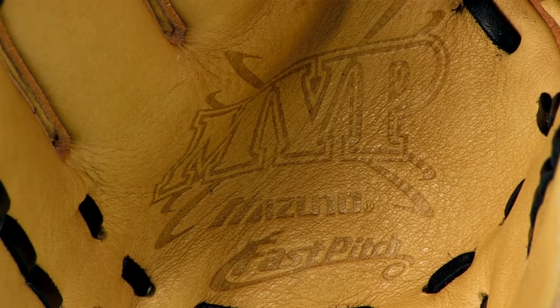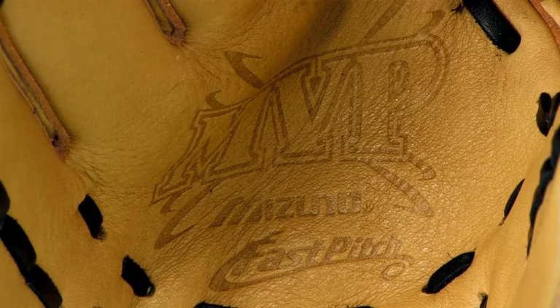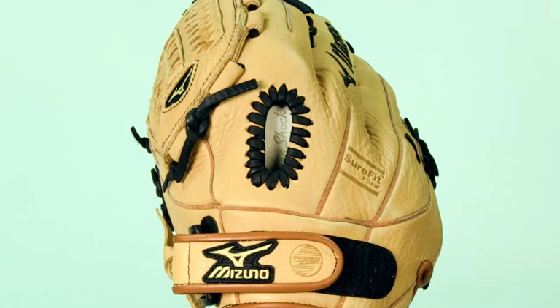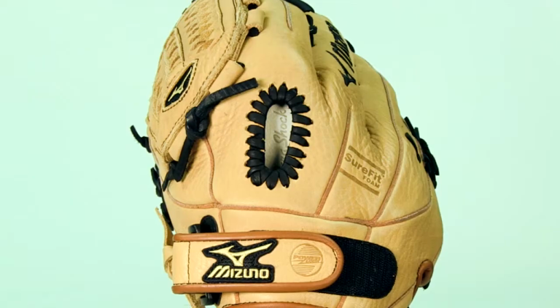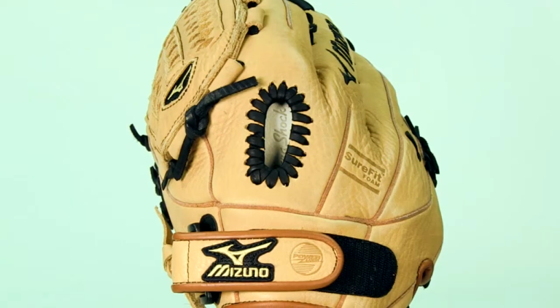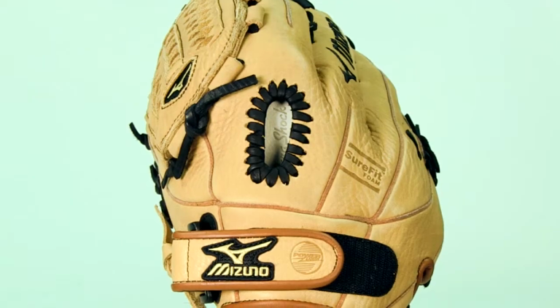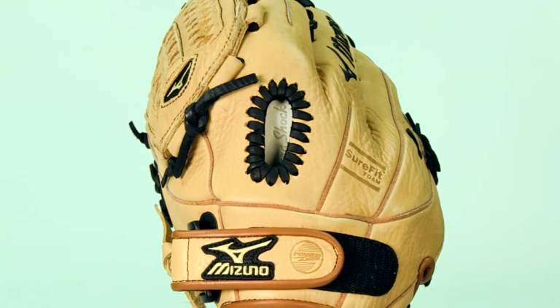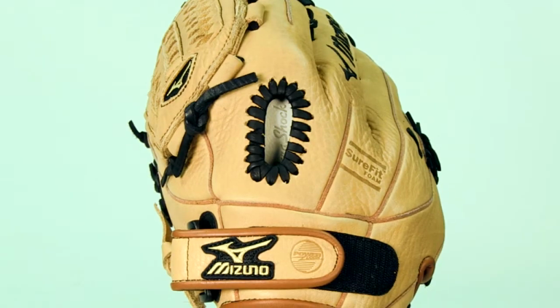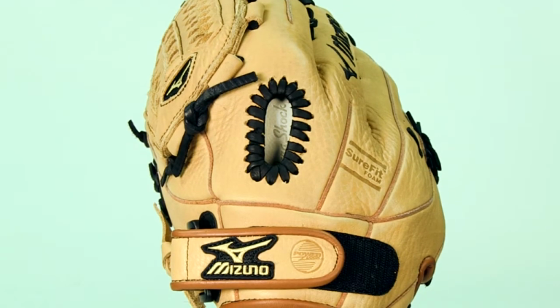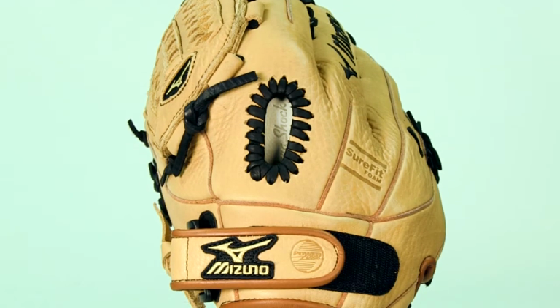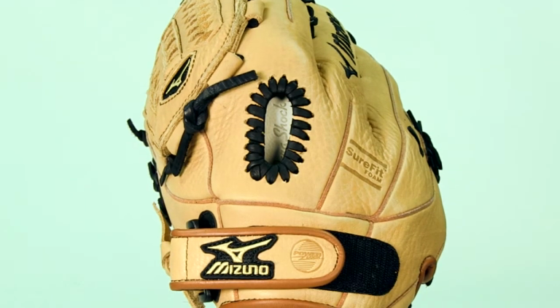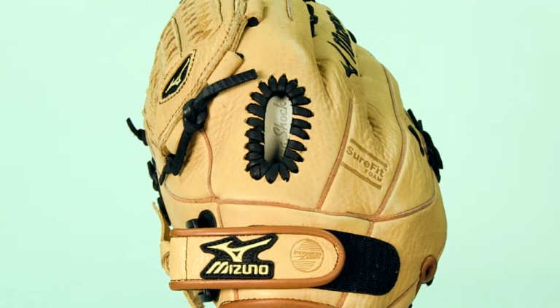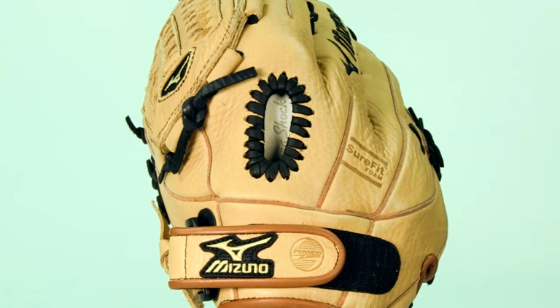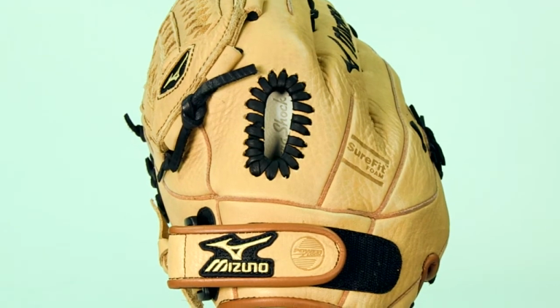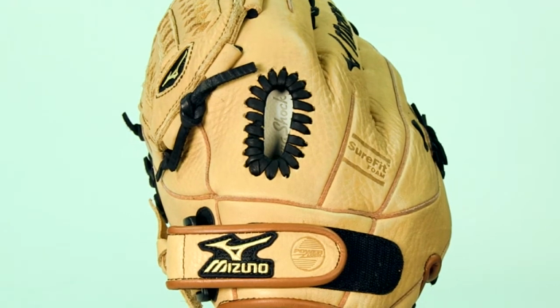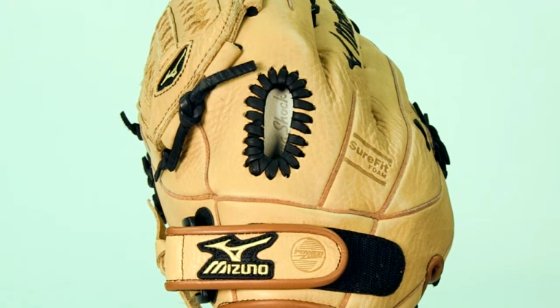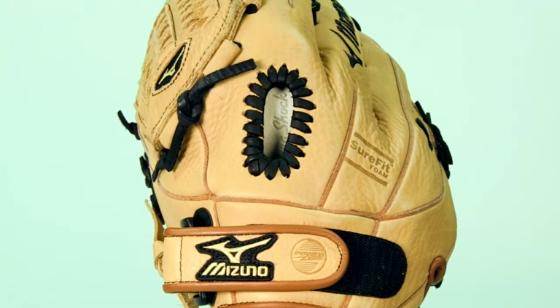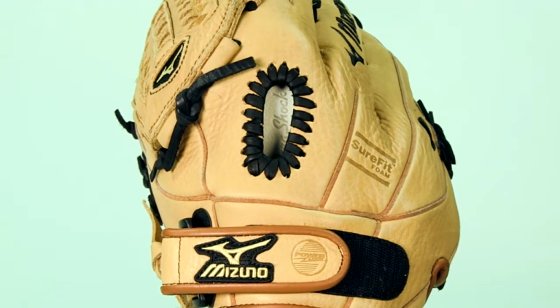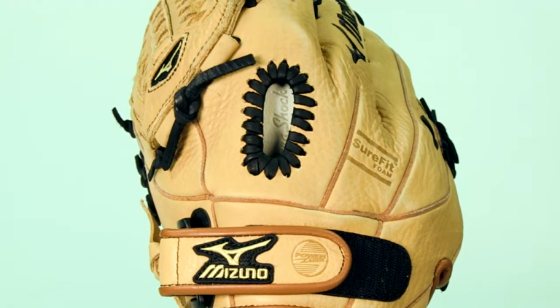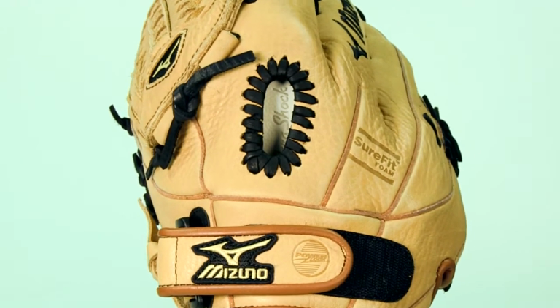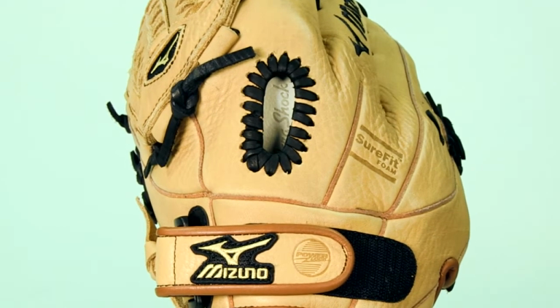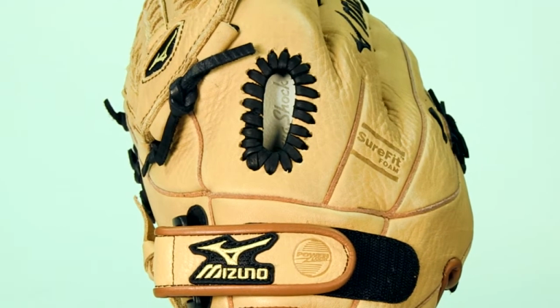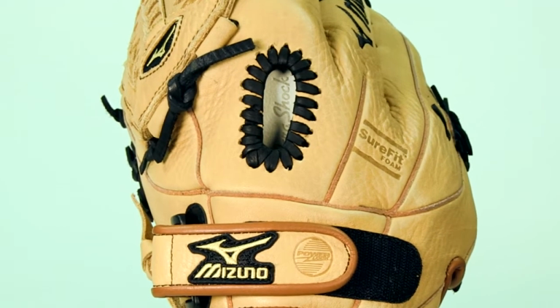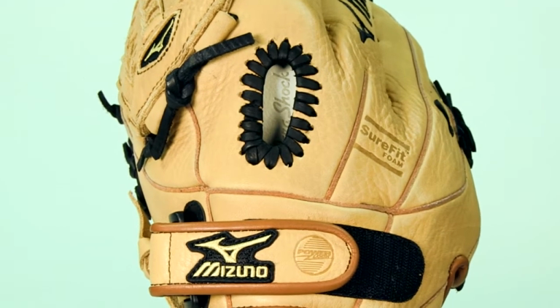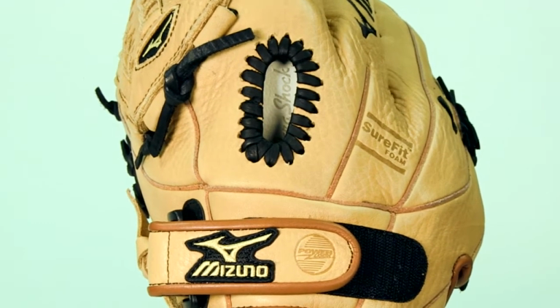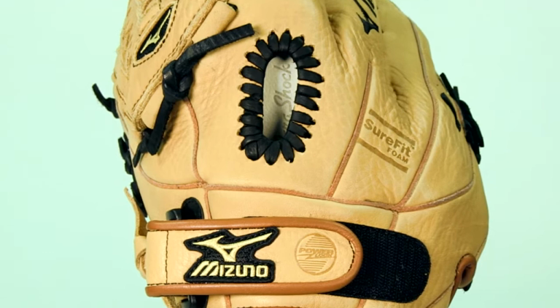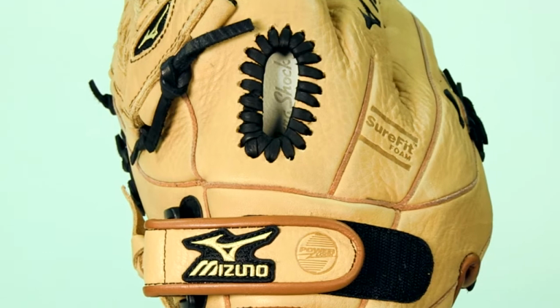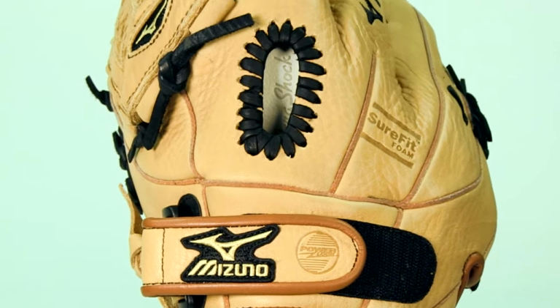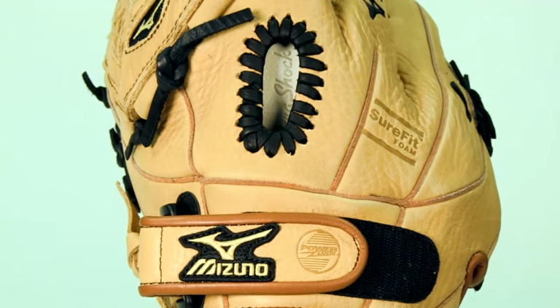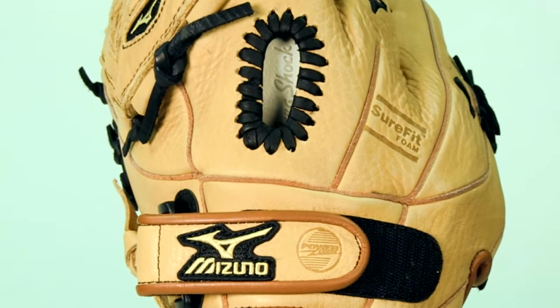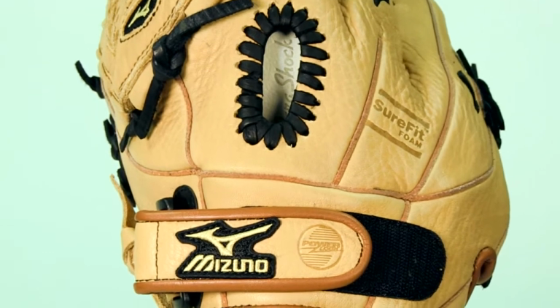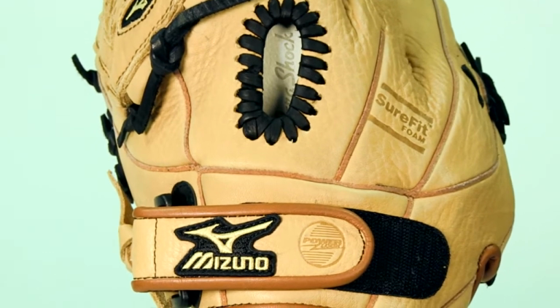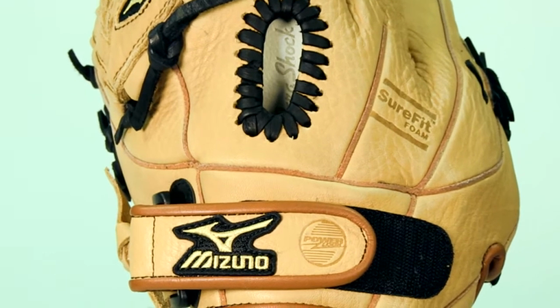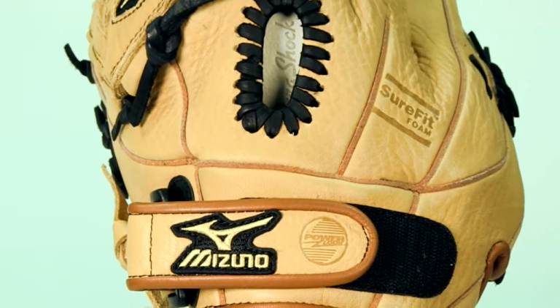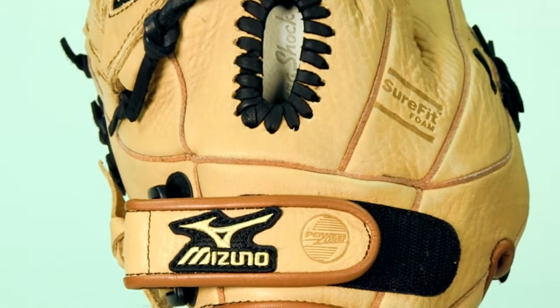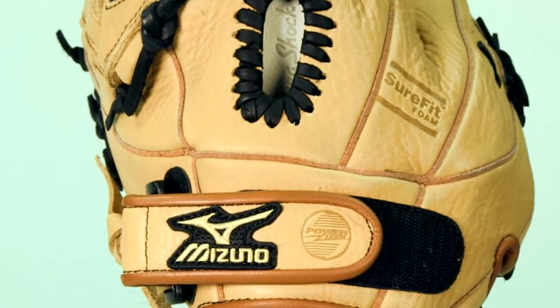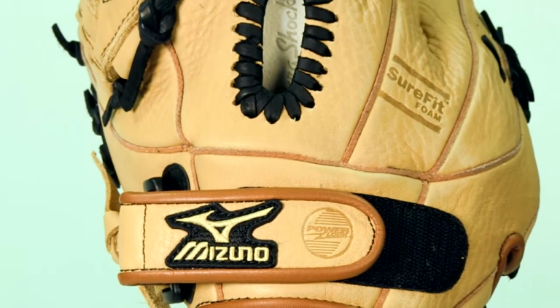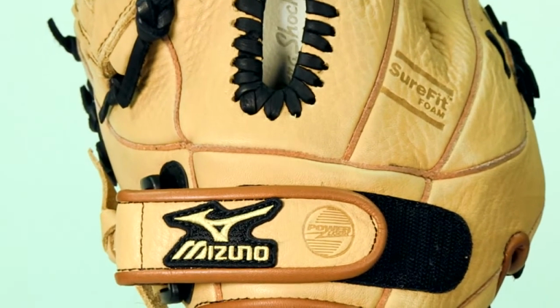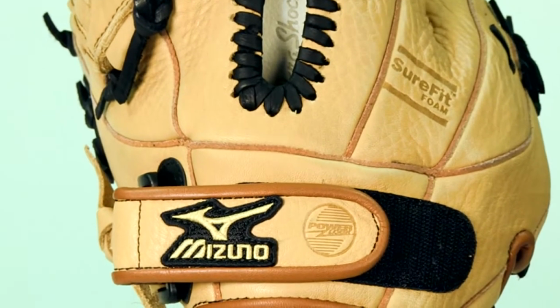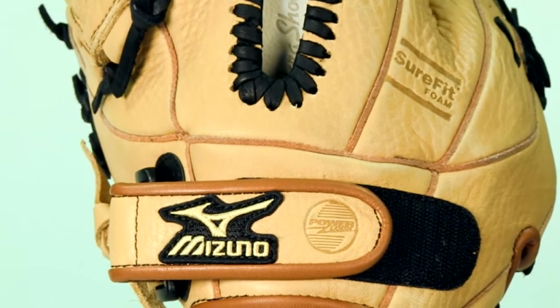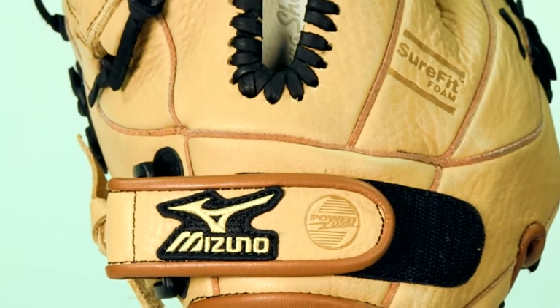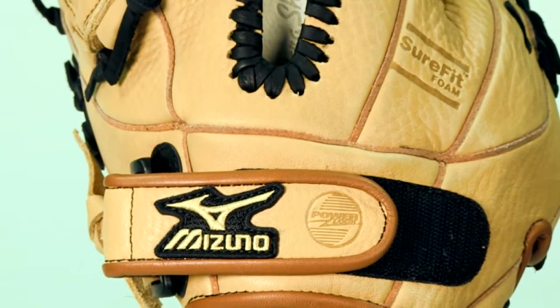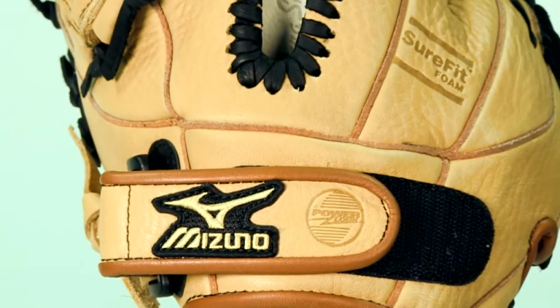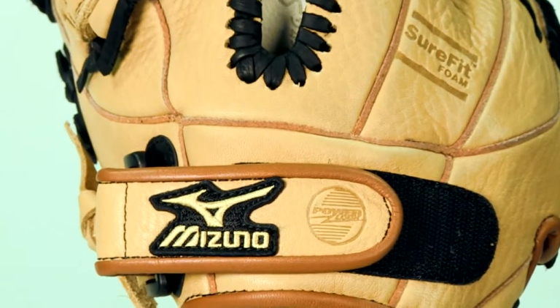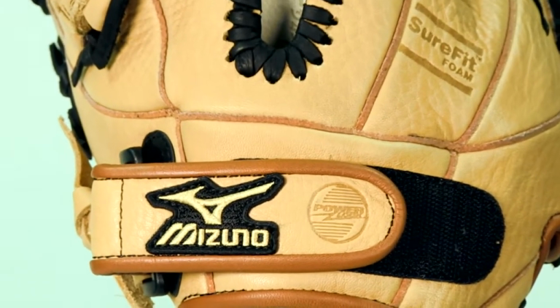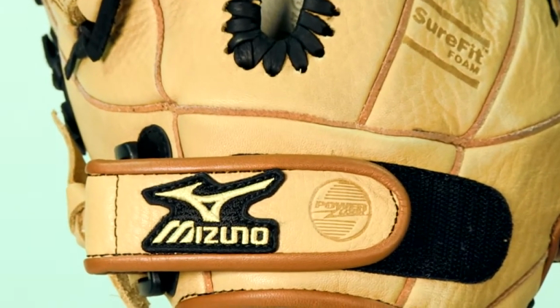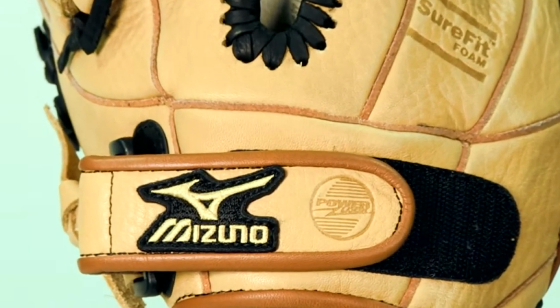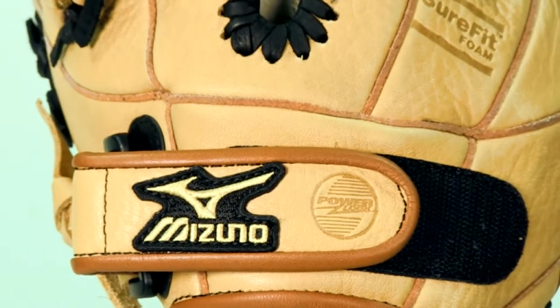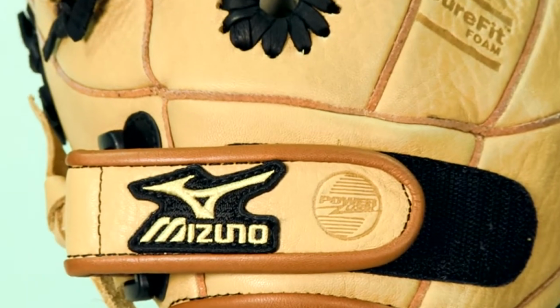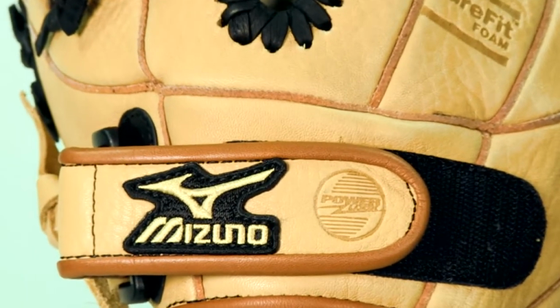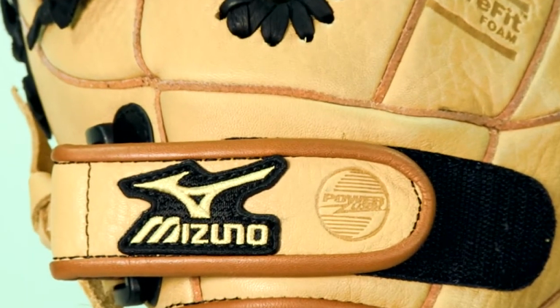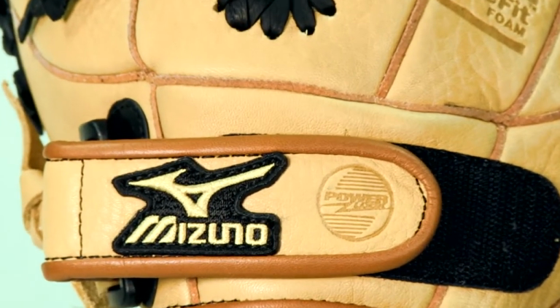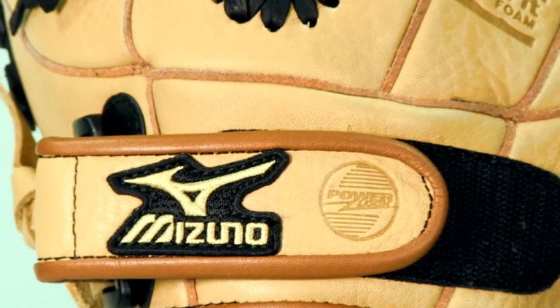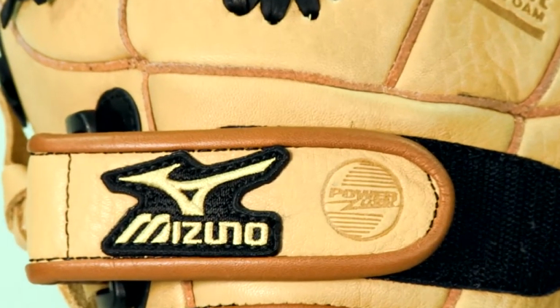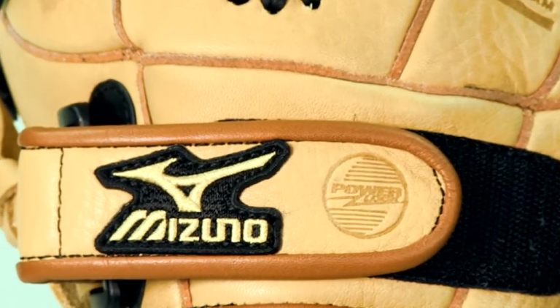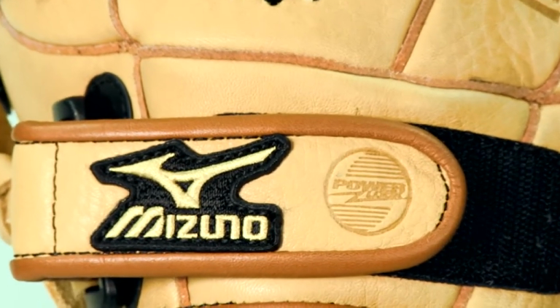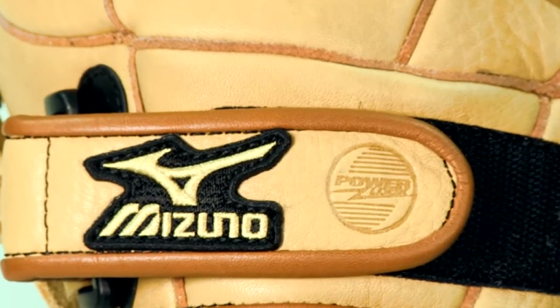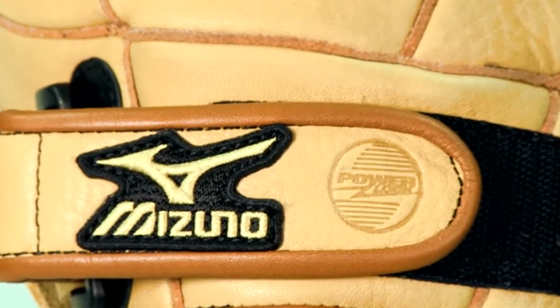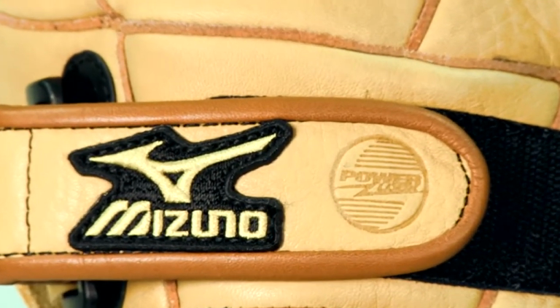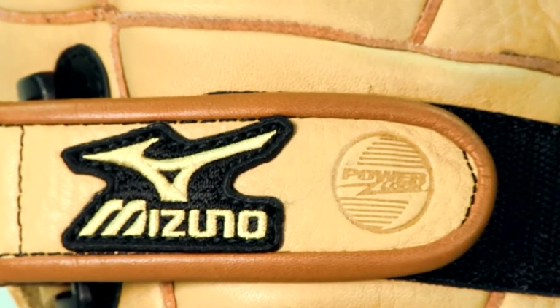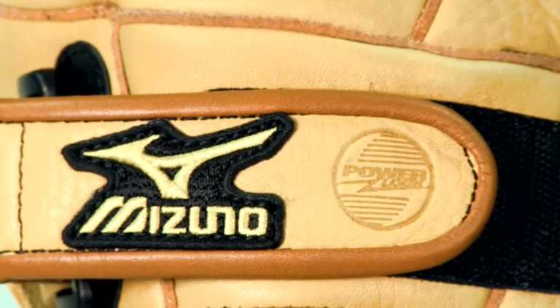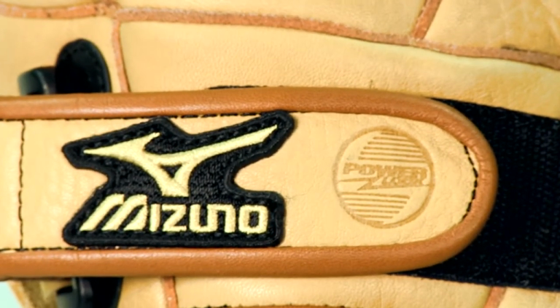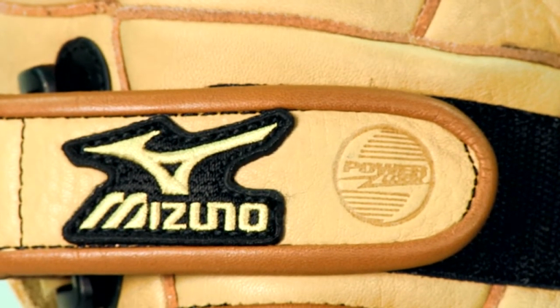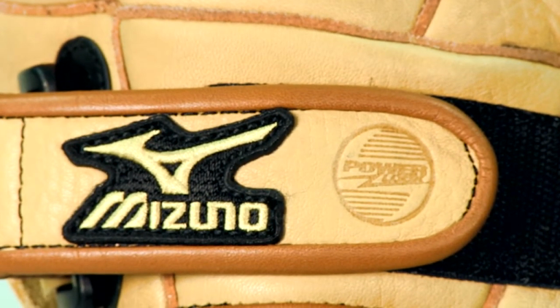On the back side of this utility glove, you can see the PowerLock Velcro strap. This provides the quickest and most secure fit available.